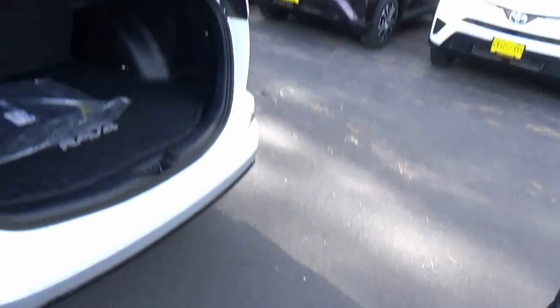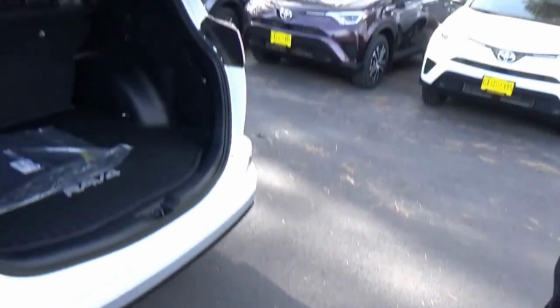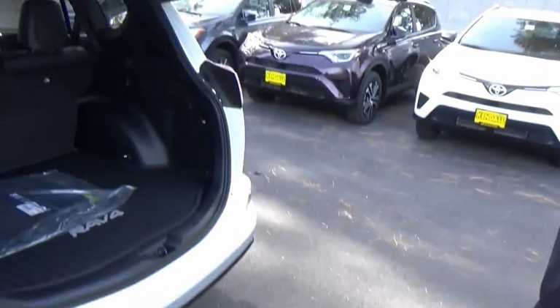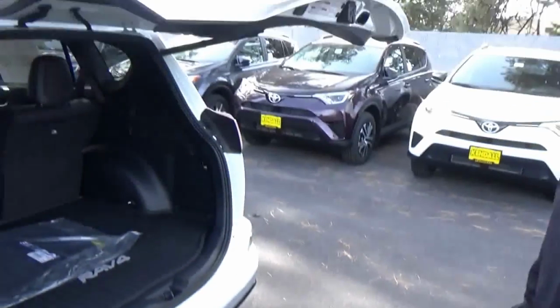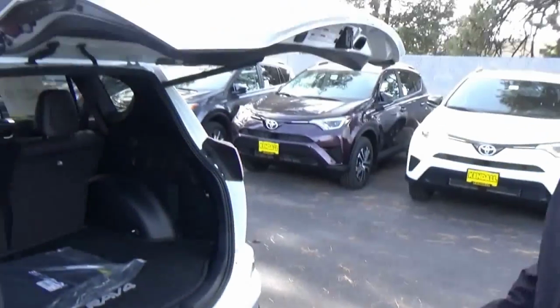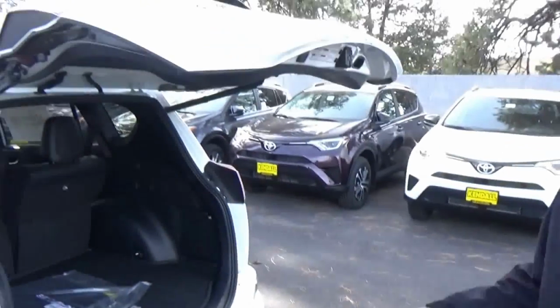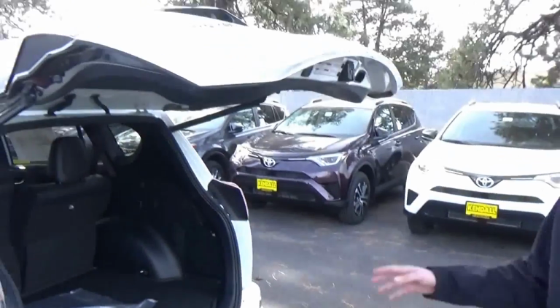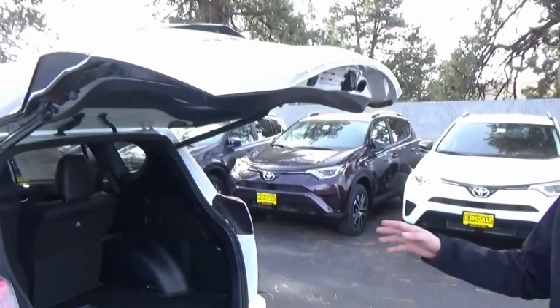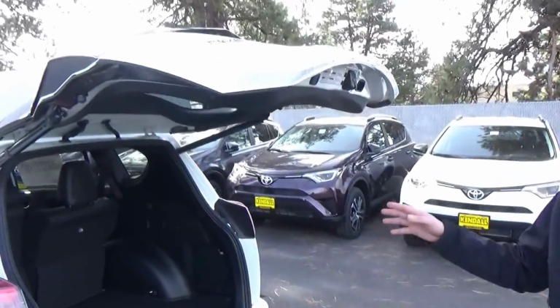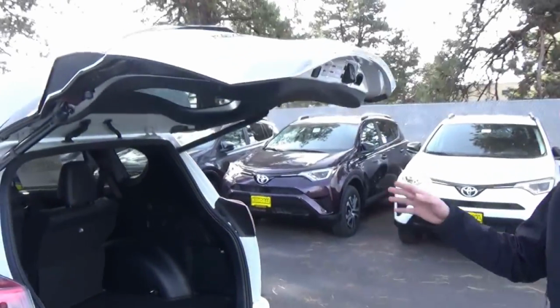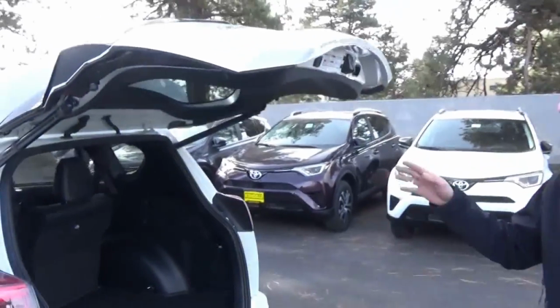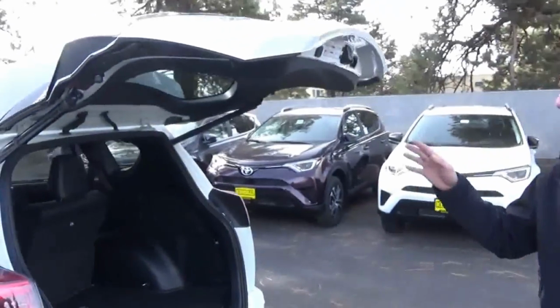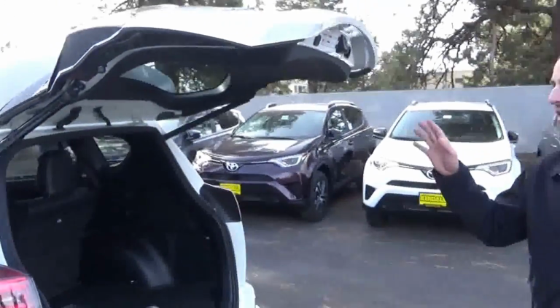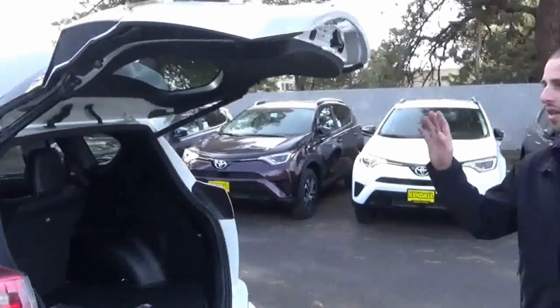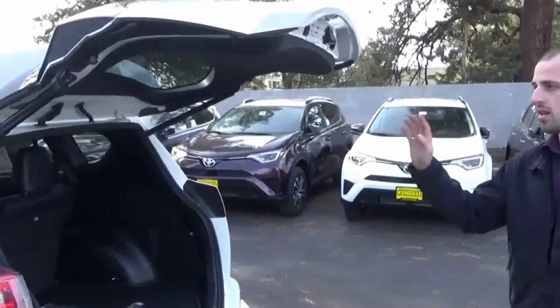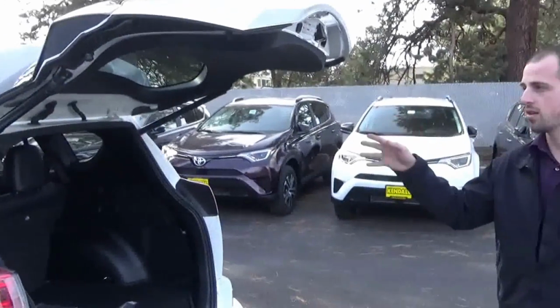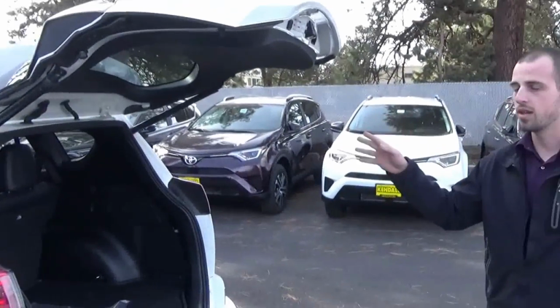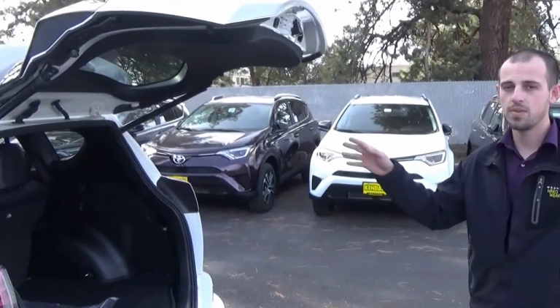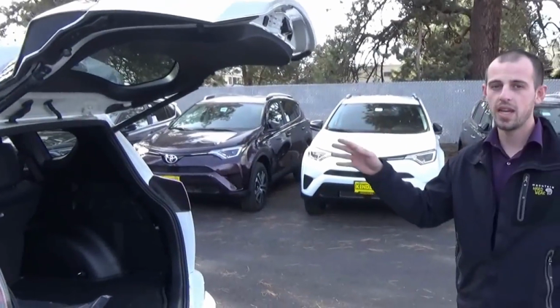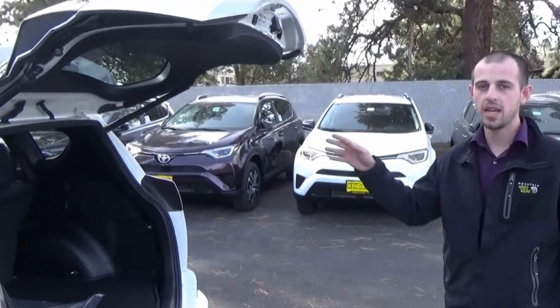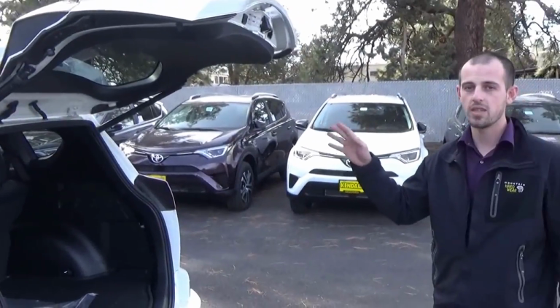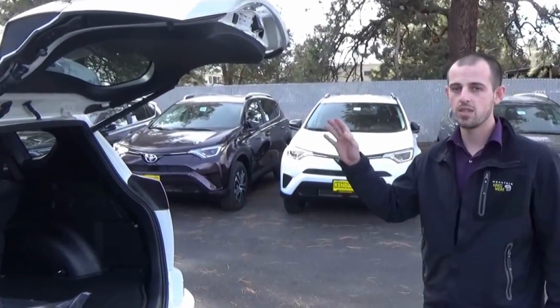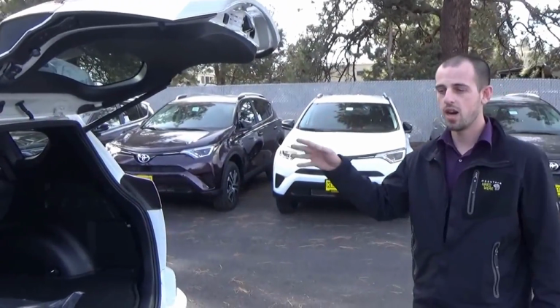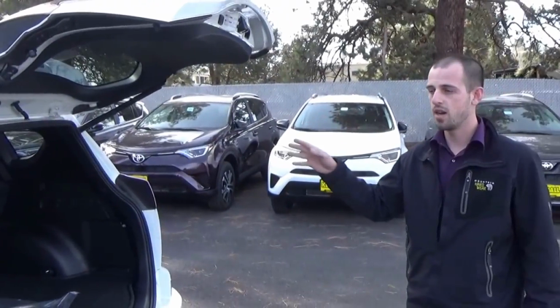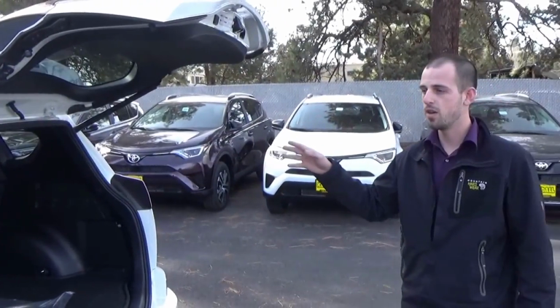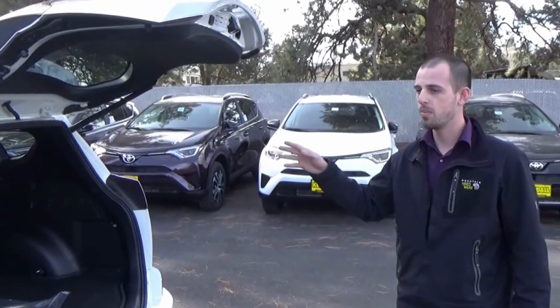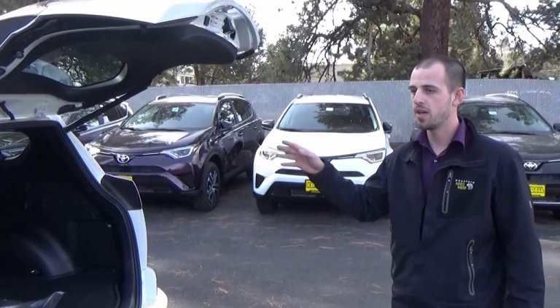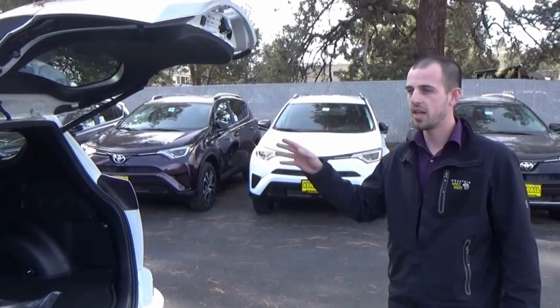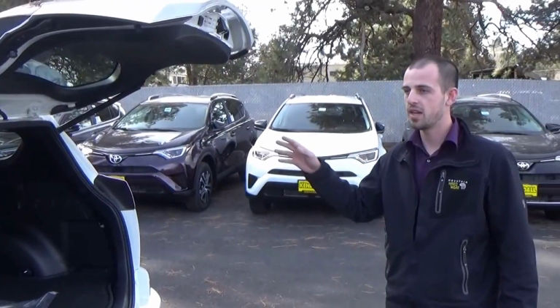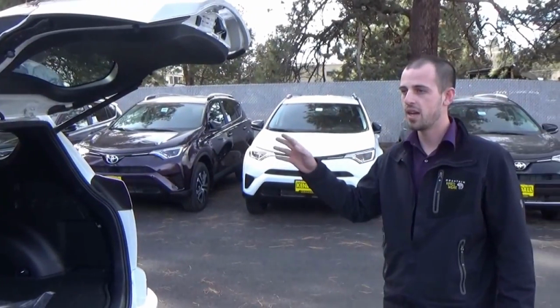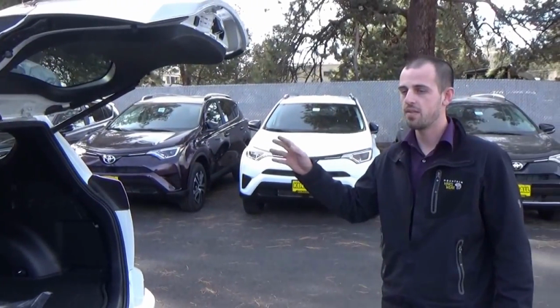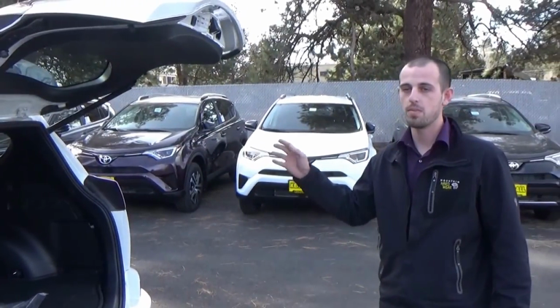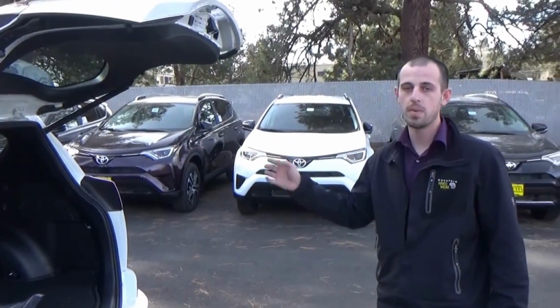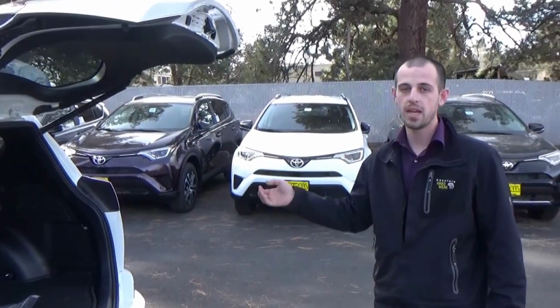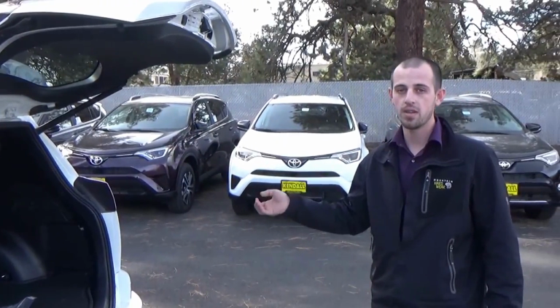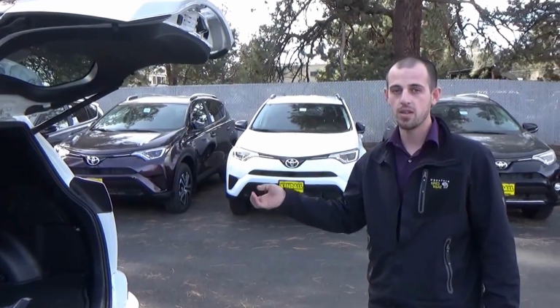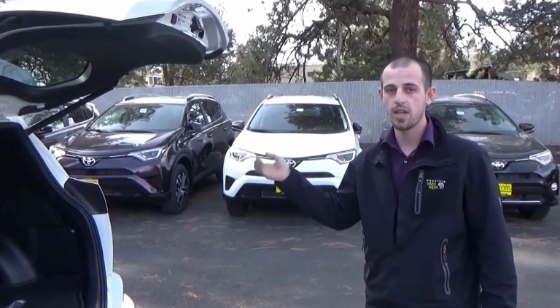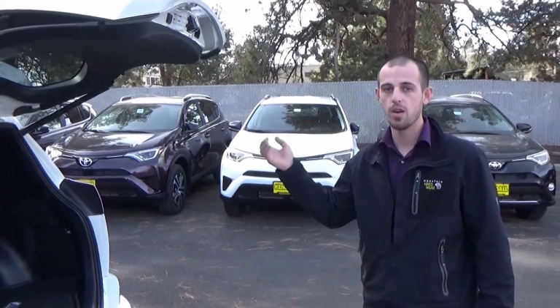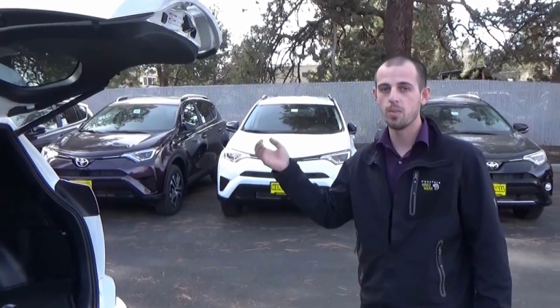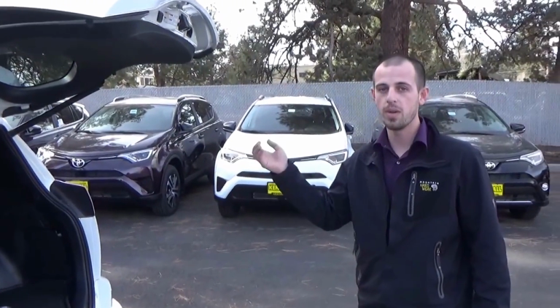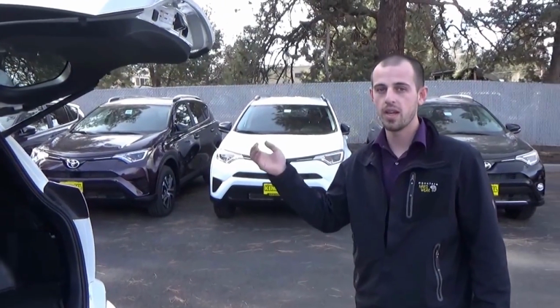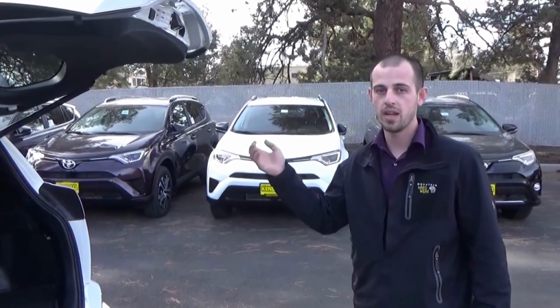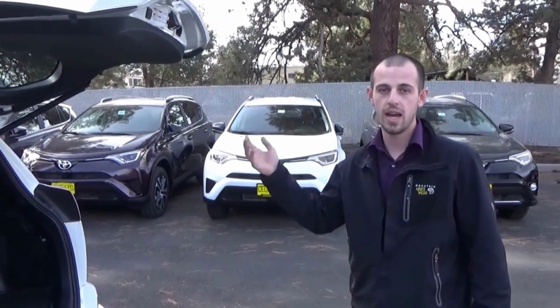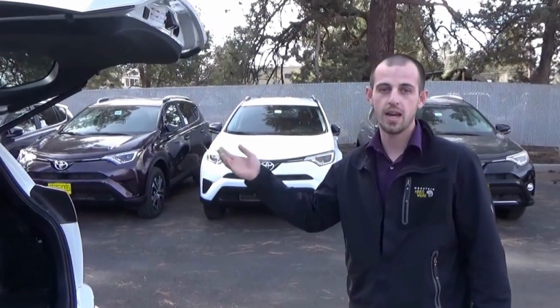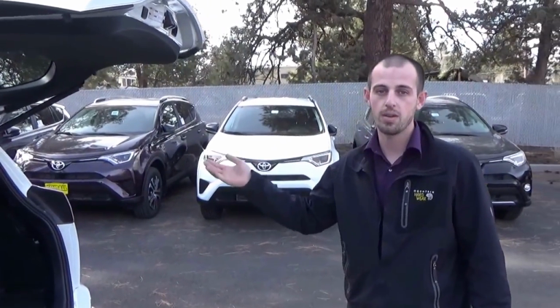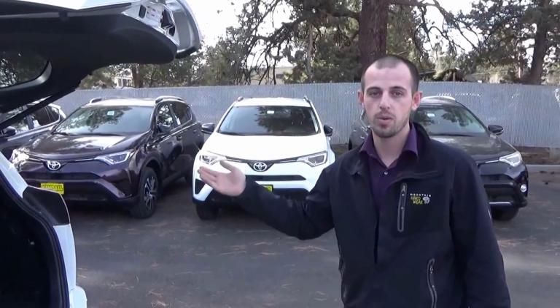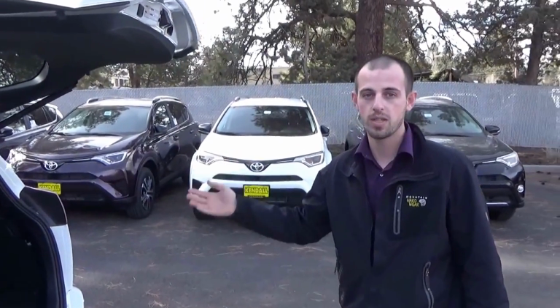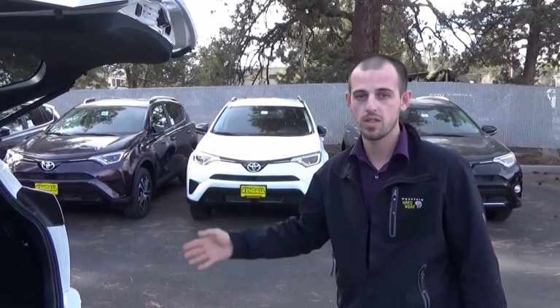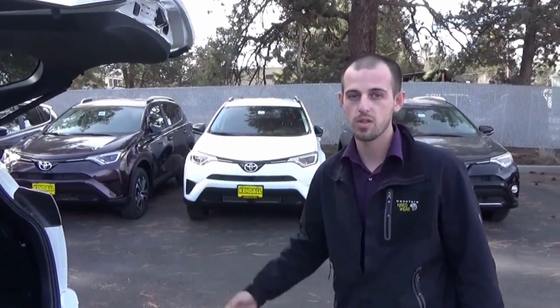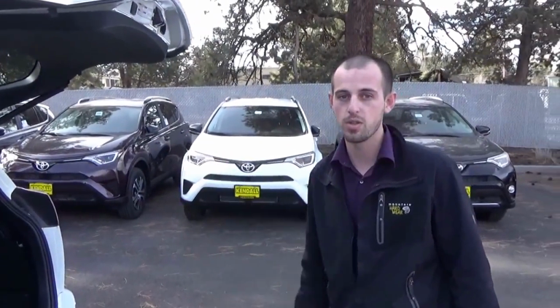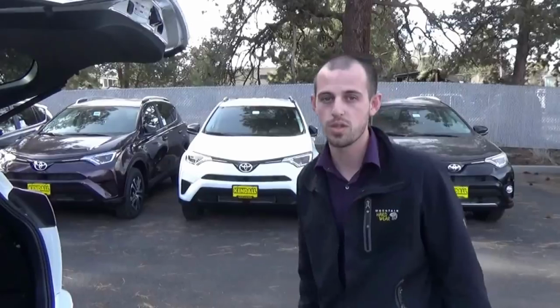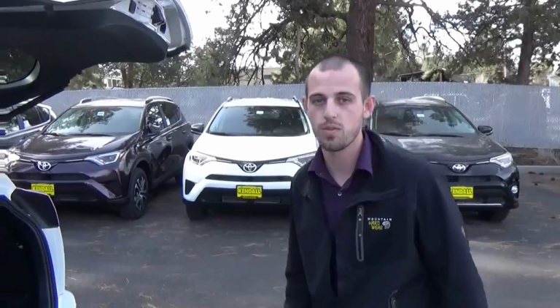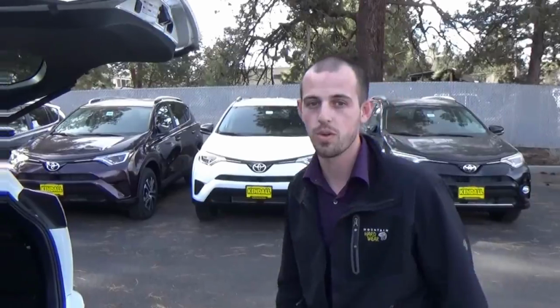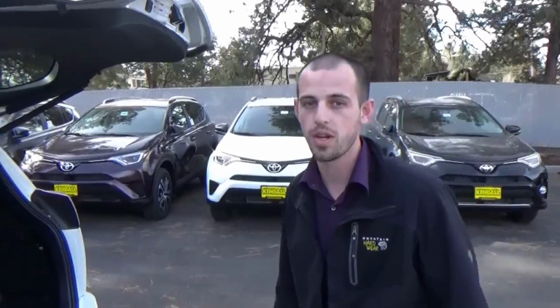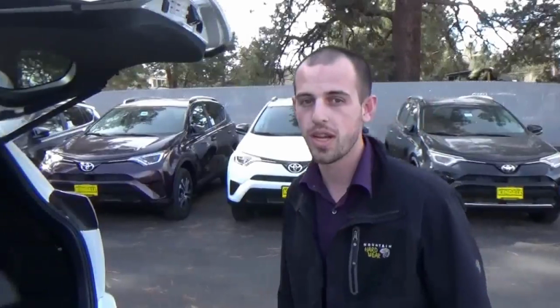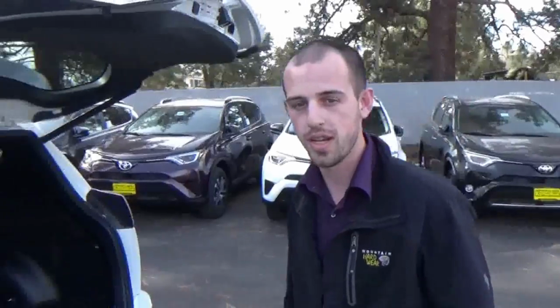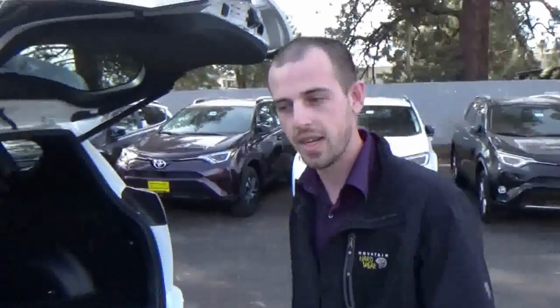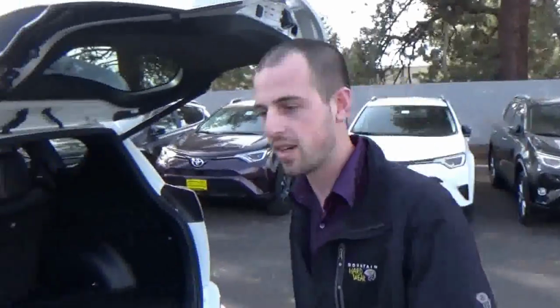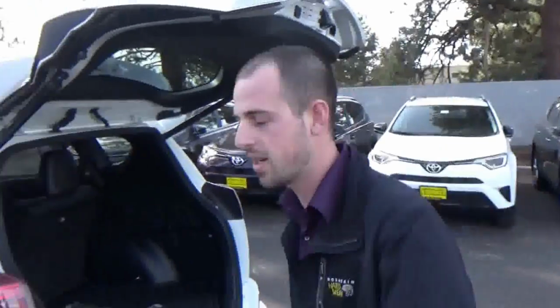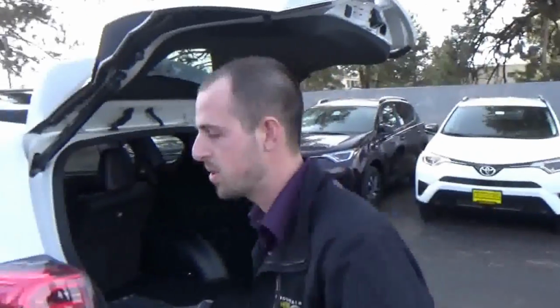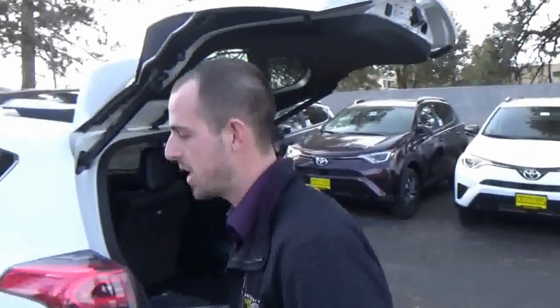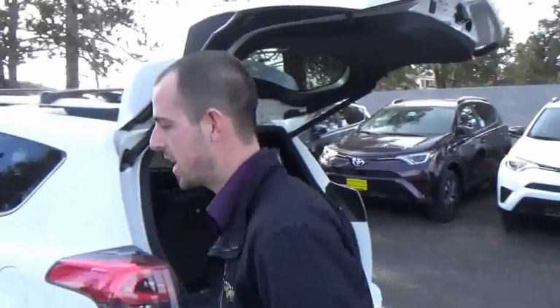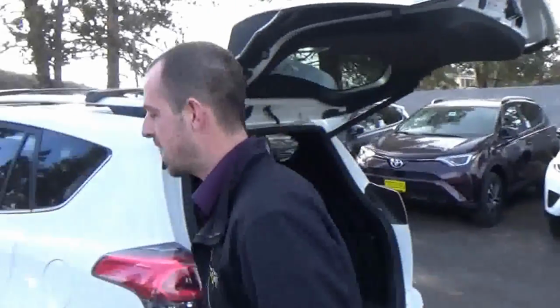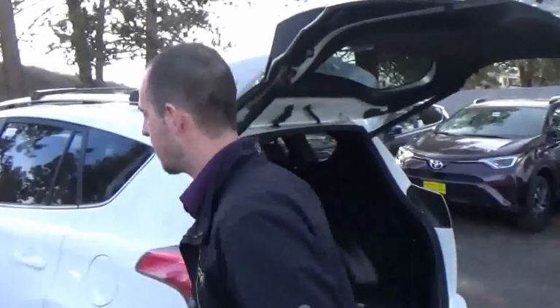Now if for any reason your lift gate is not opening and you have to manually open it, I have a quick solution for you. Here, come check it out.